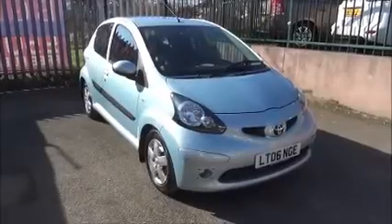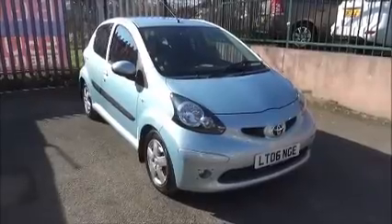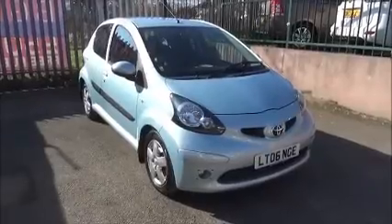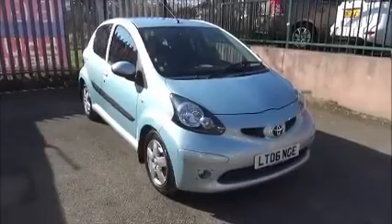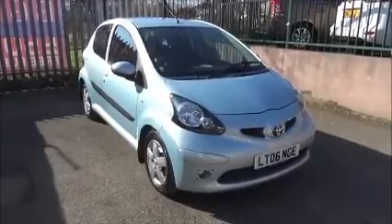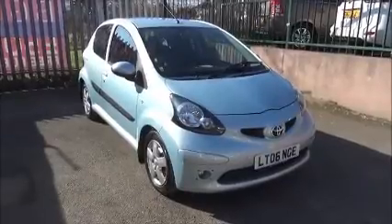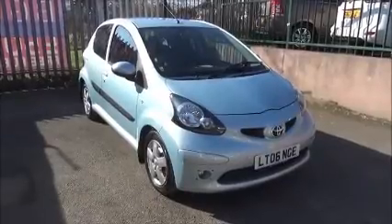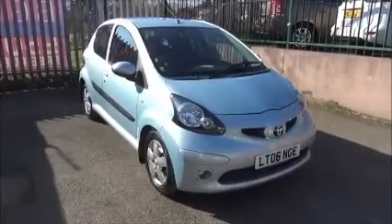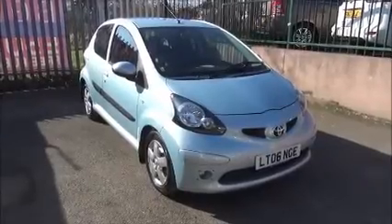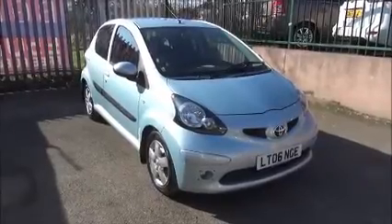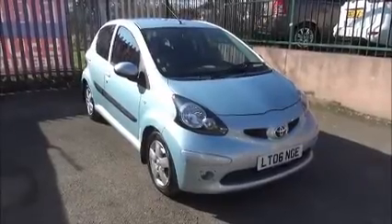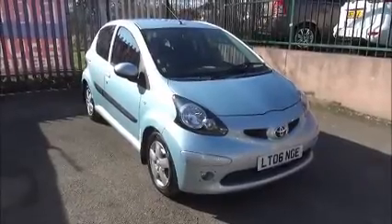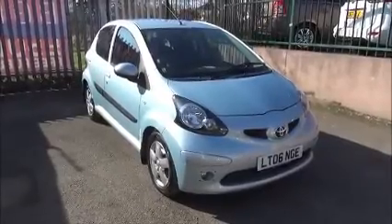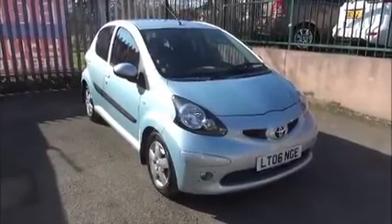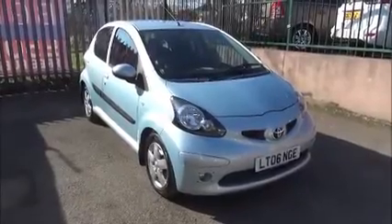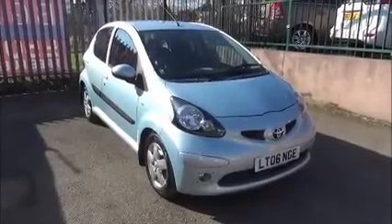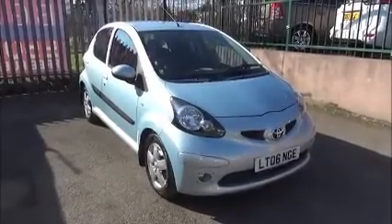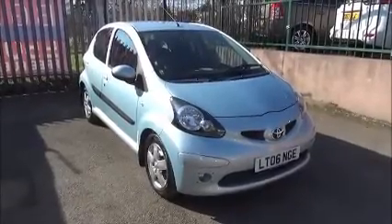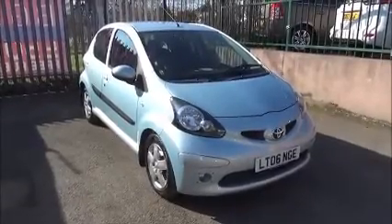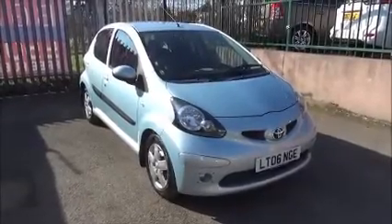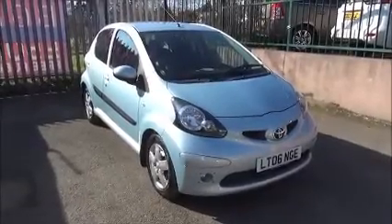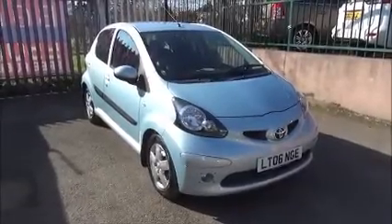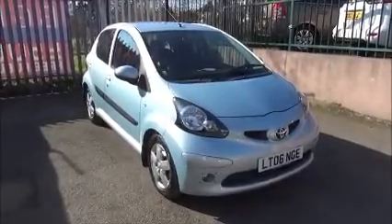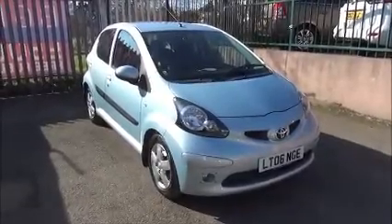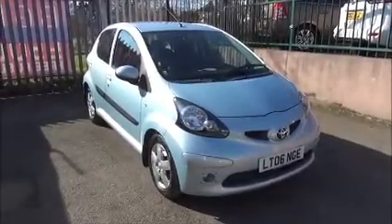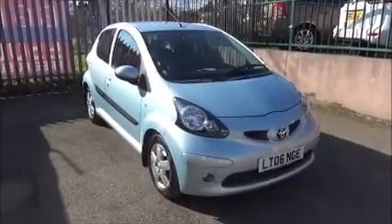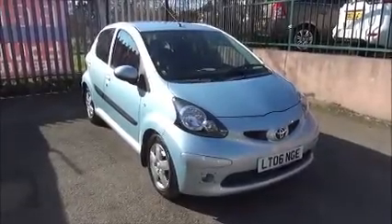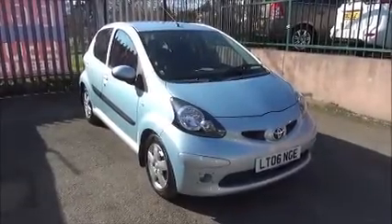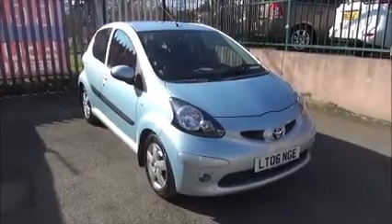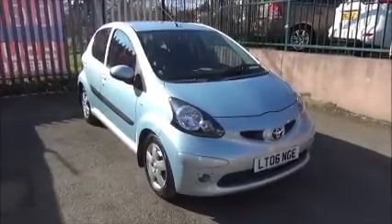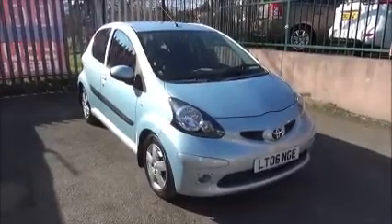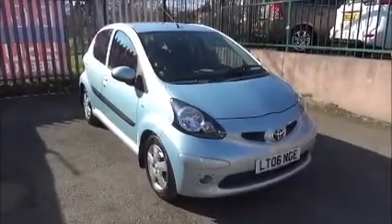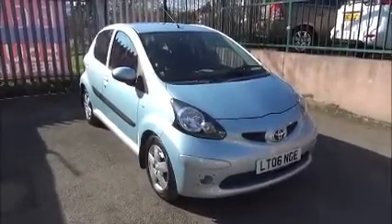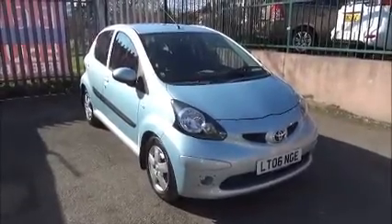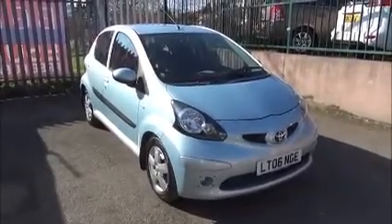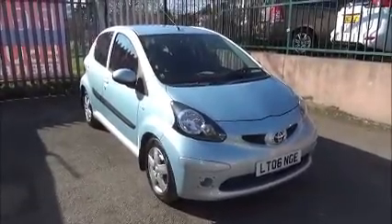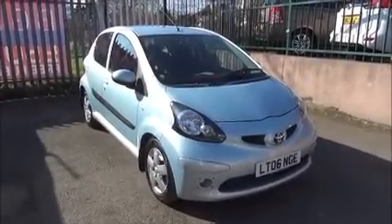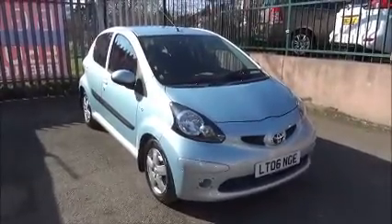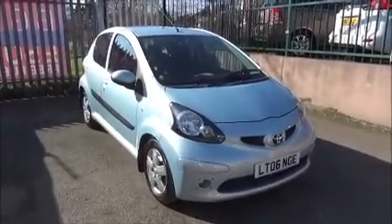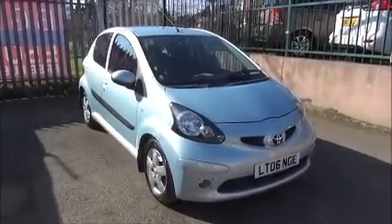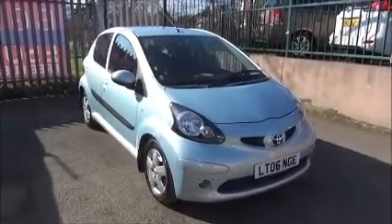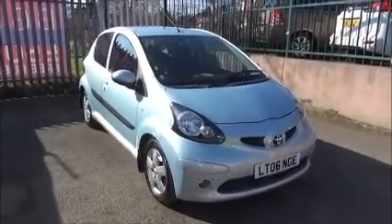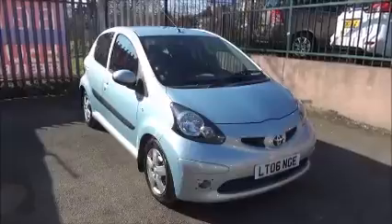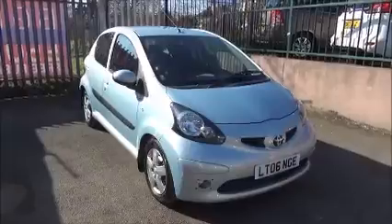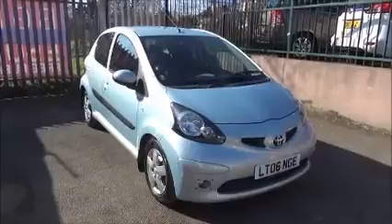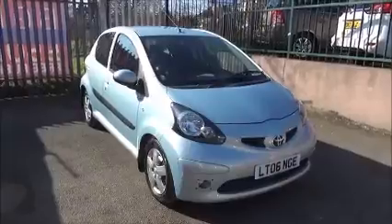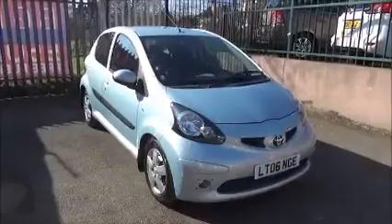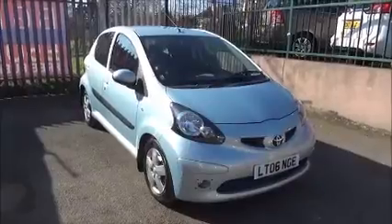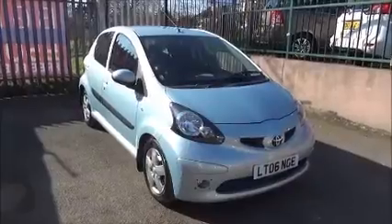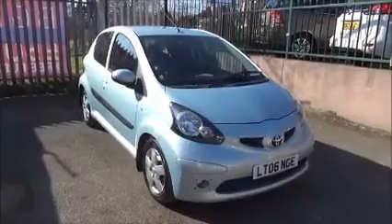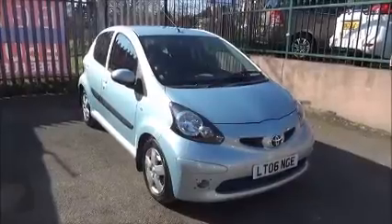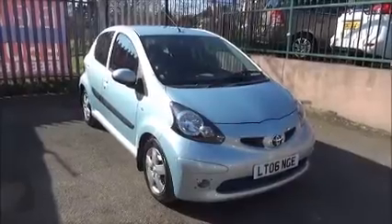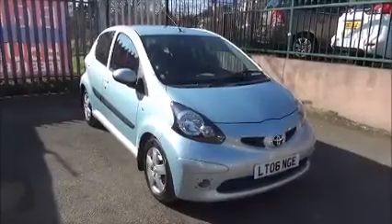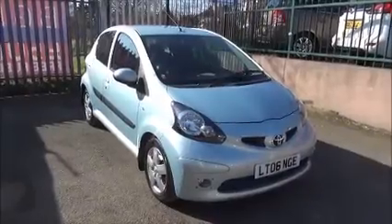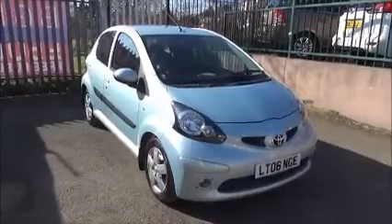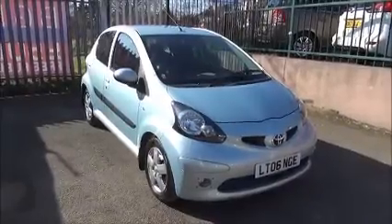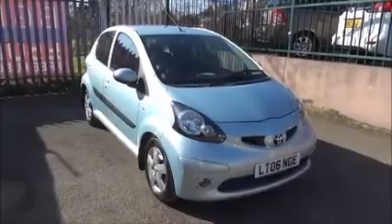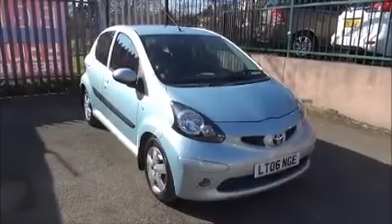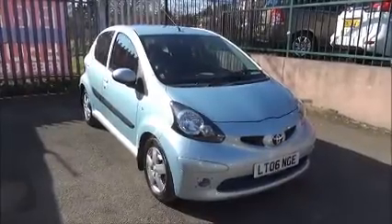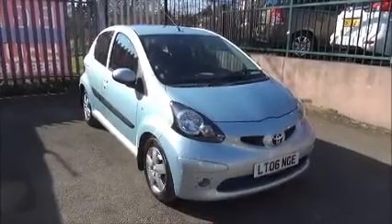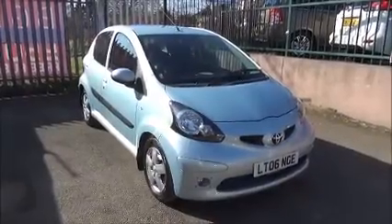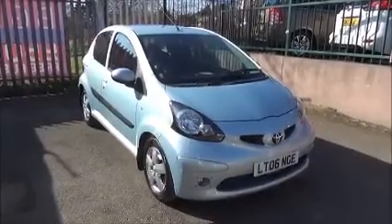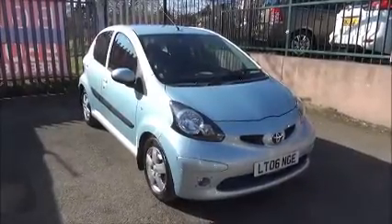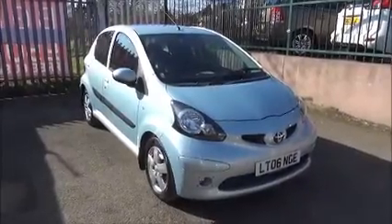Welcome to Now Vauxhall. Here today we have a Toyota Aygo, one litre engine, five door fitted with a semi-automatic transmission.